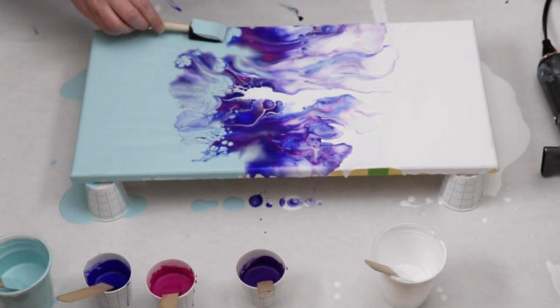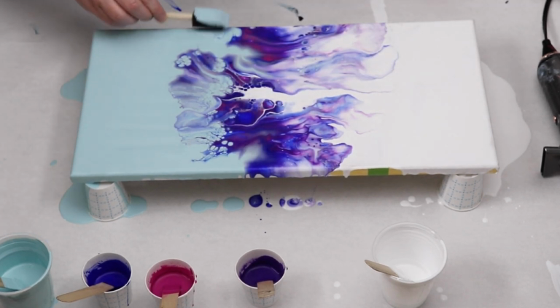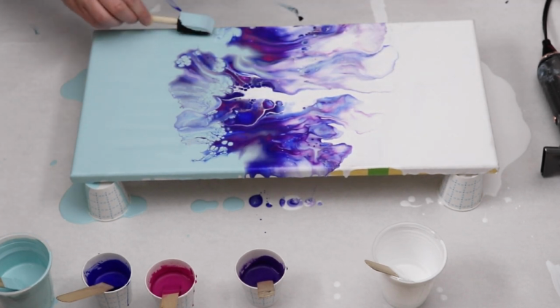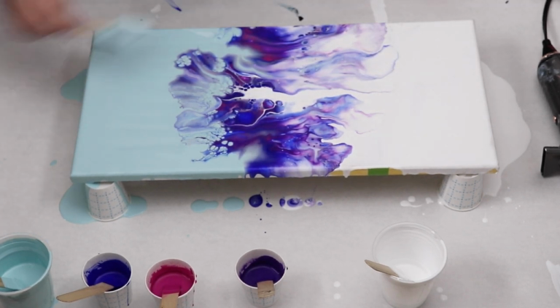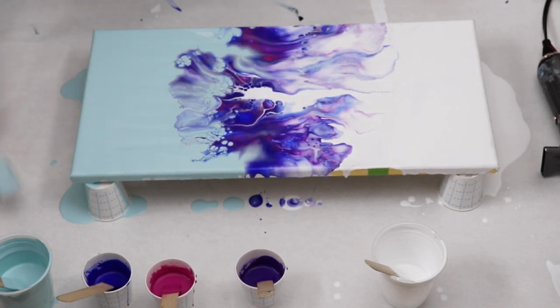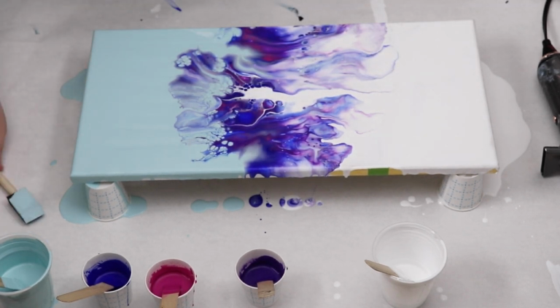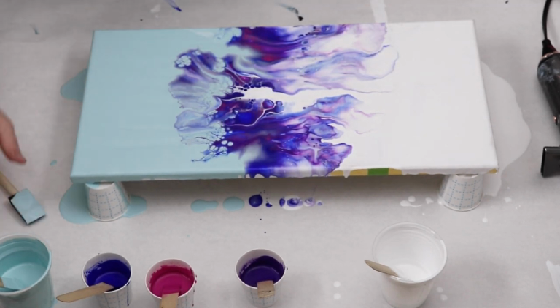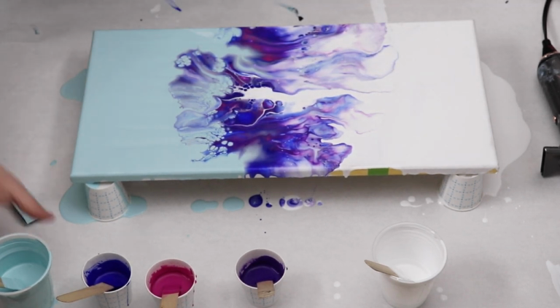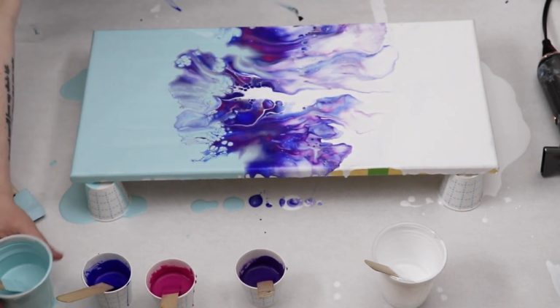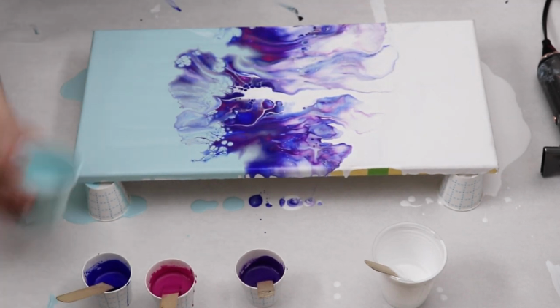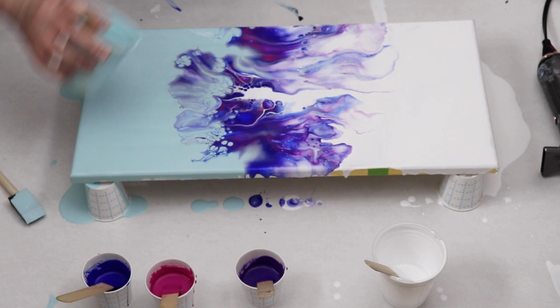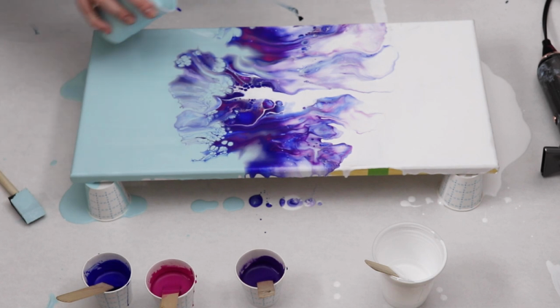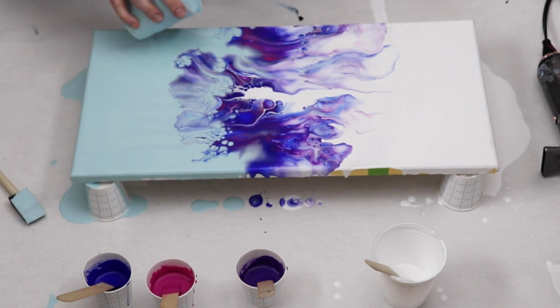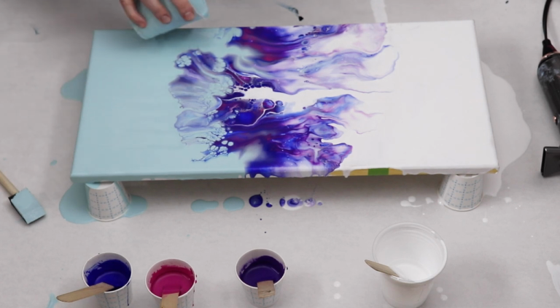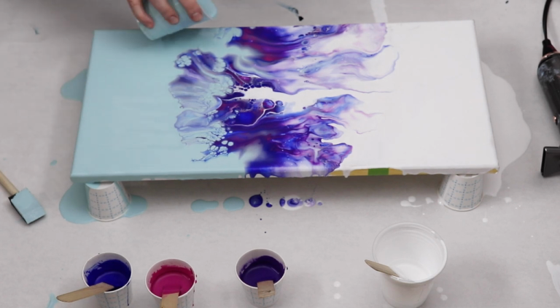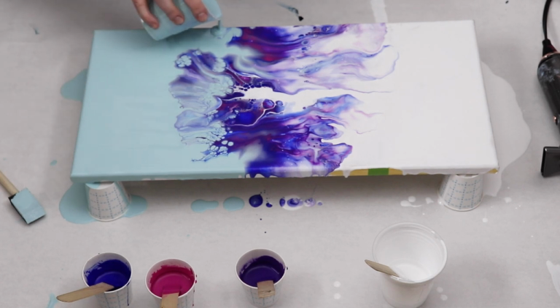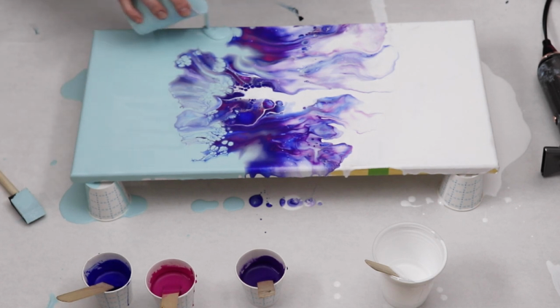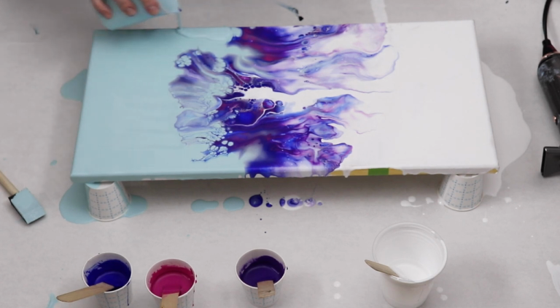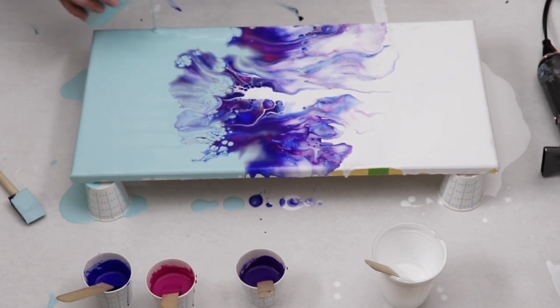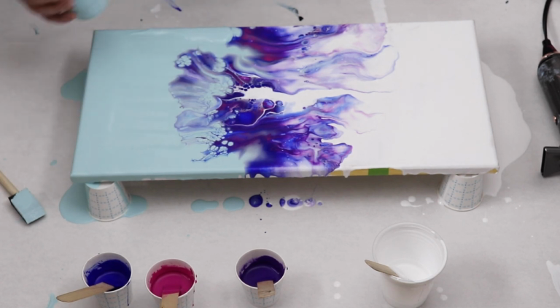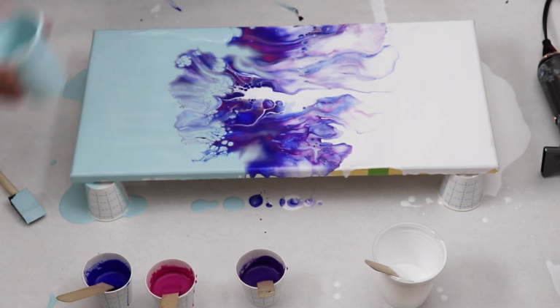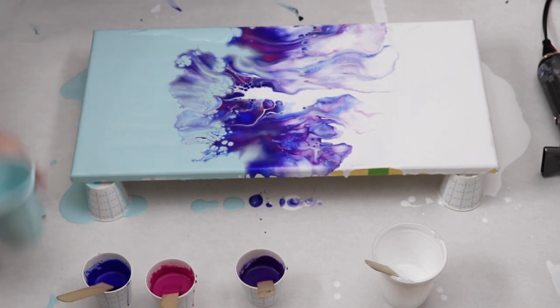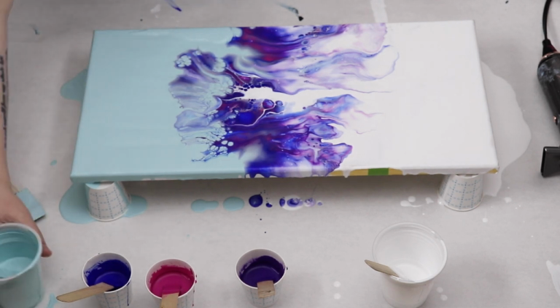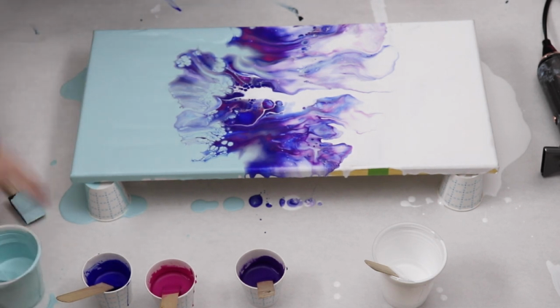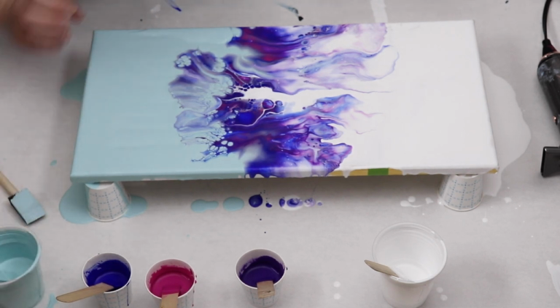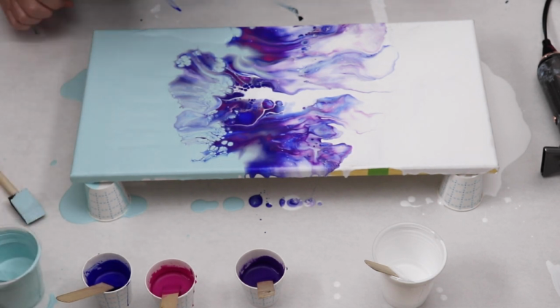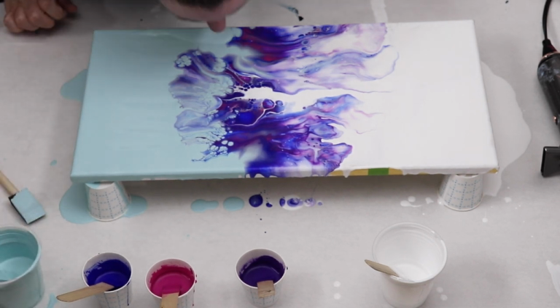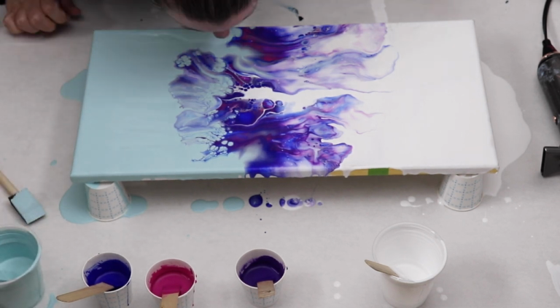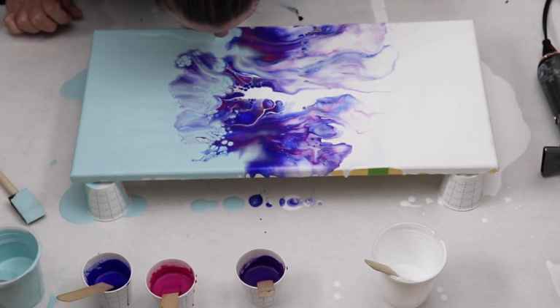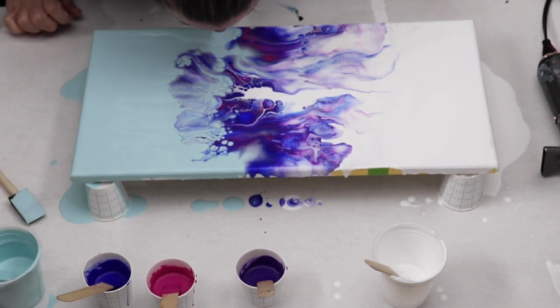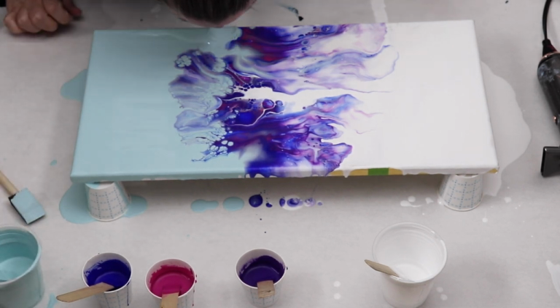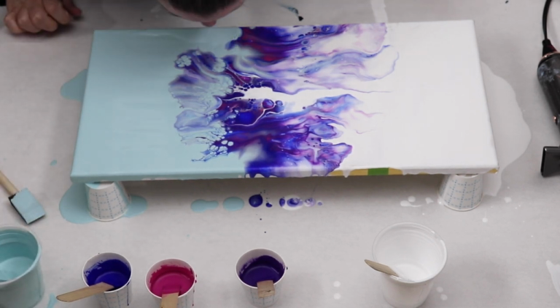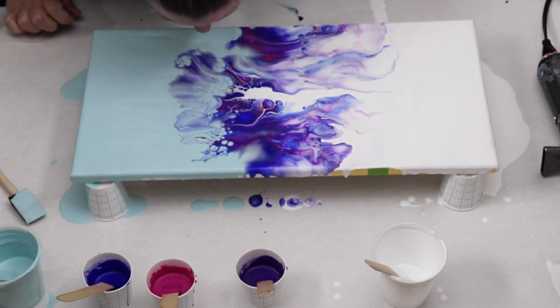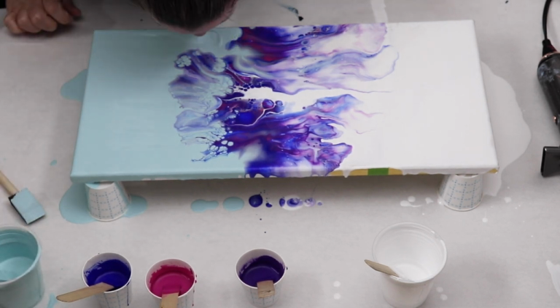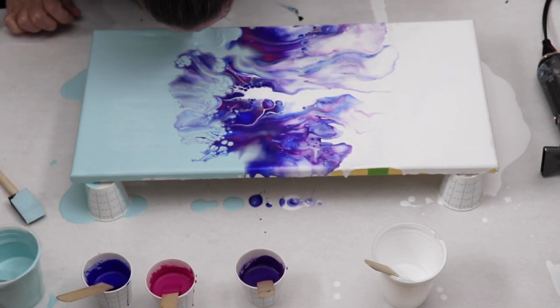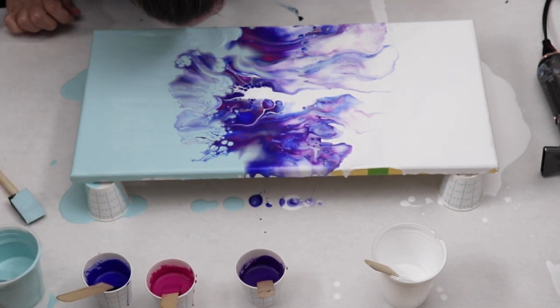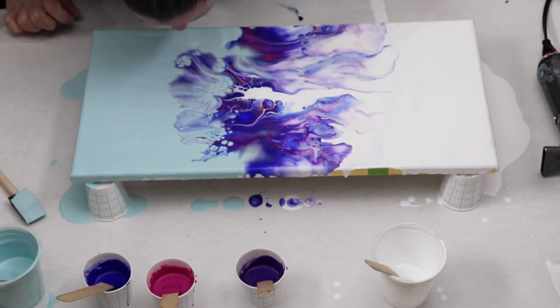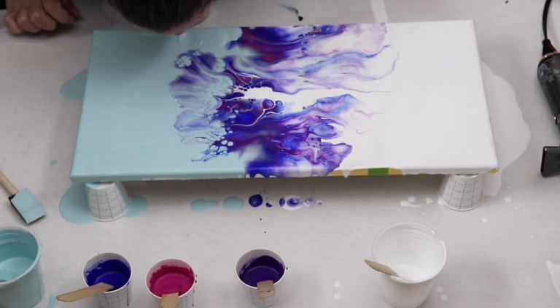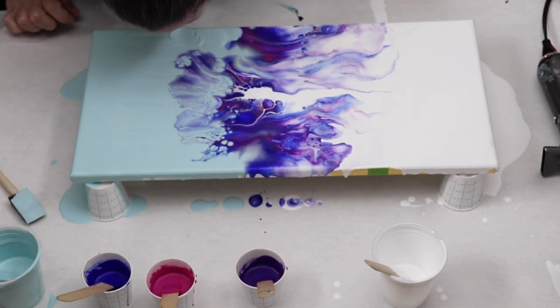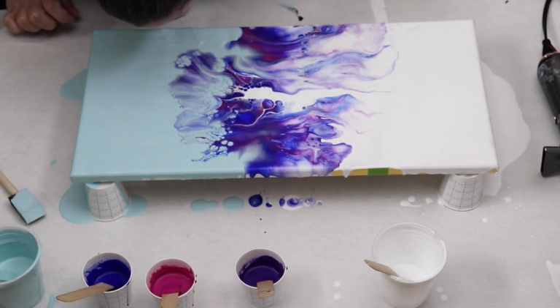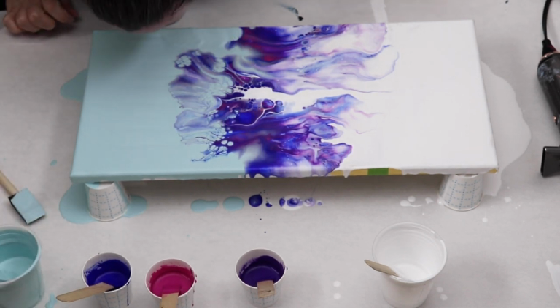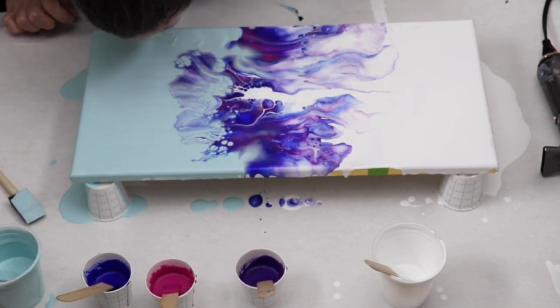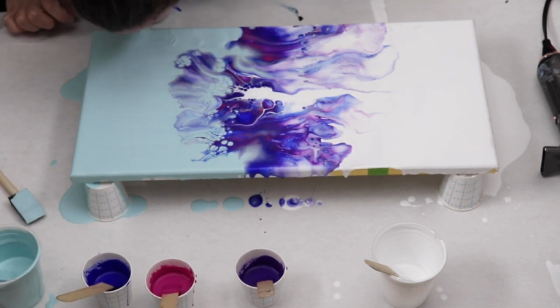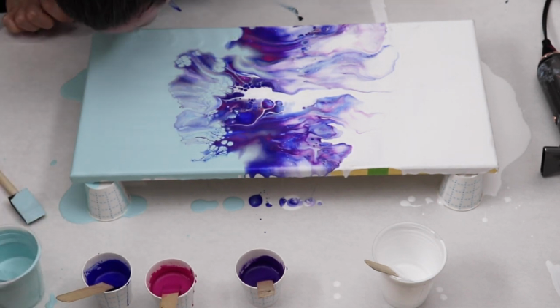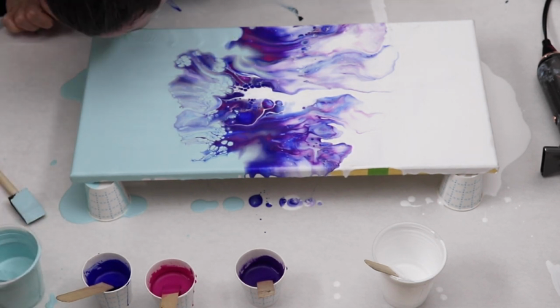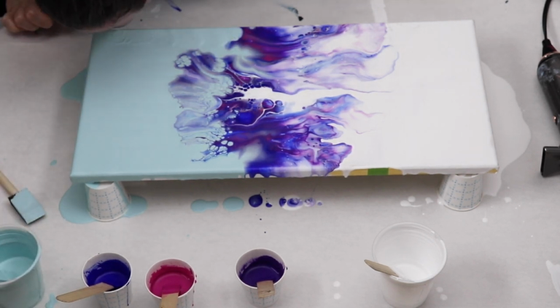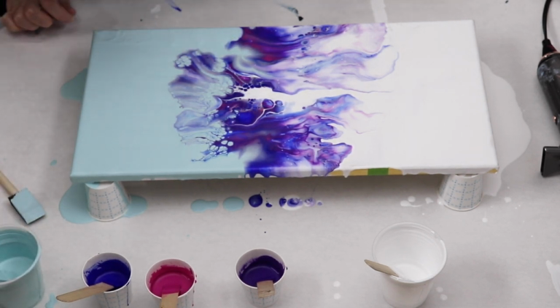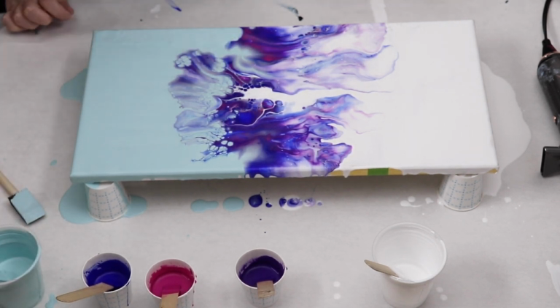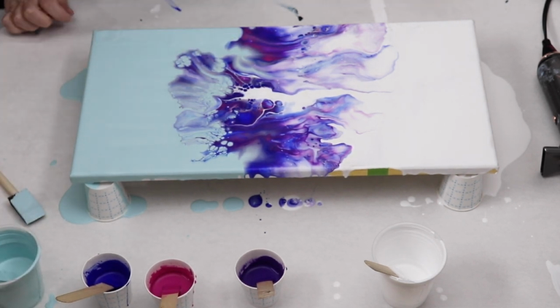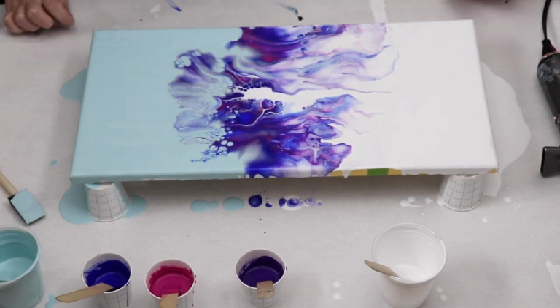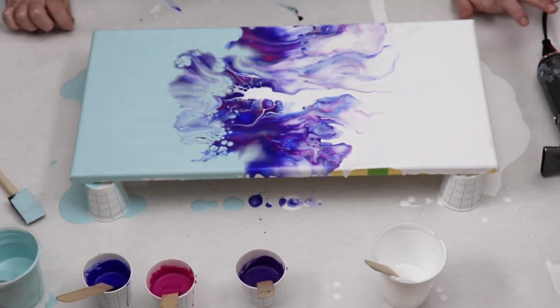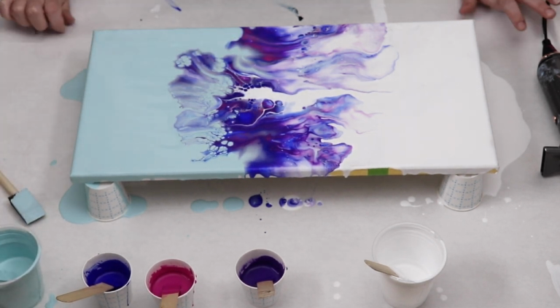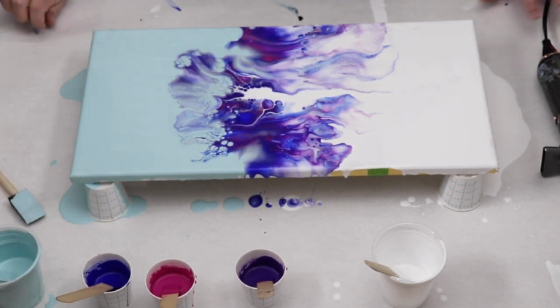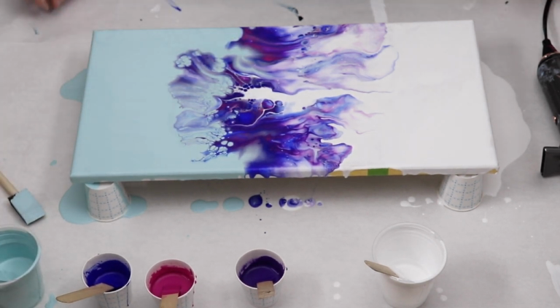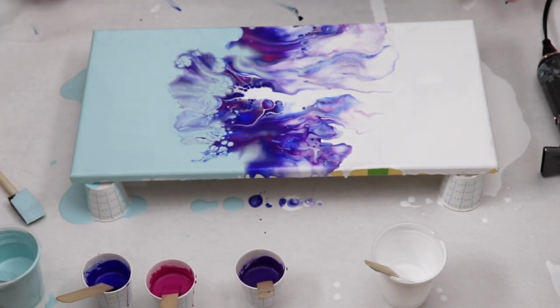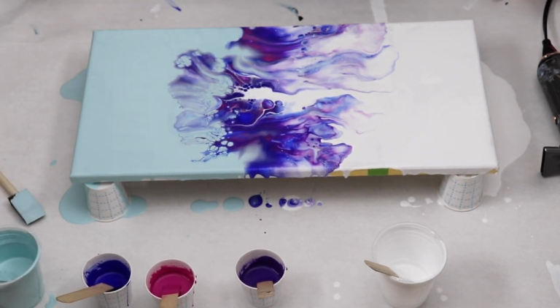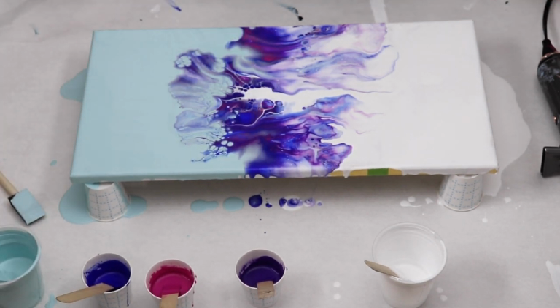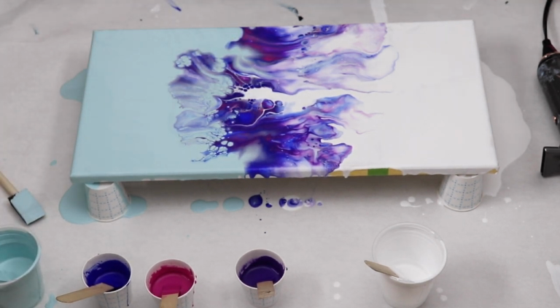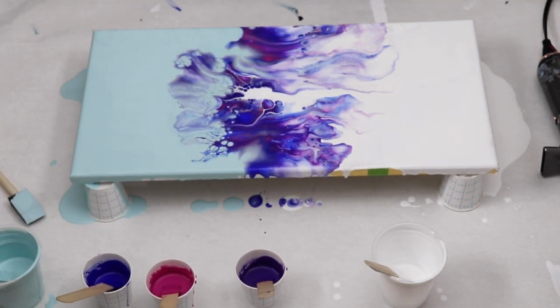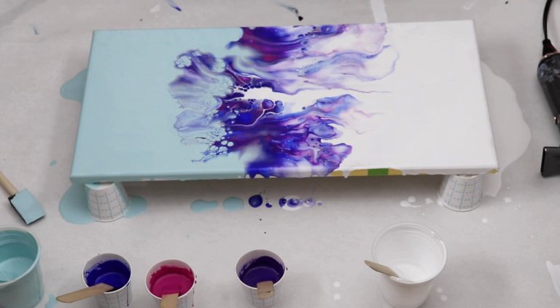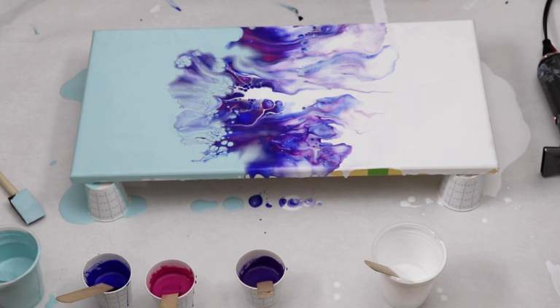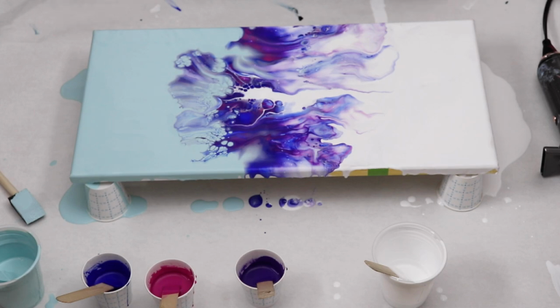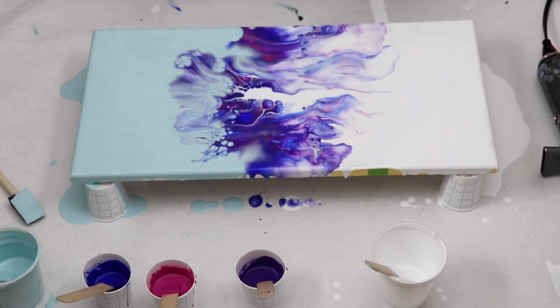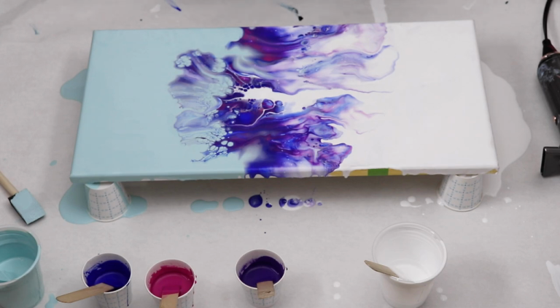I'm just going to let this dry and then I will peel off the tape and we'll see what that looks like.